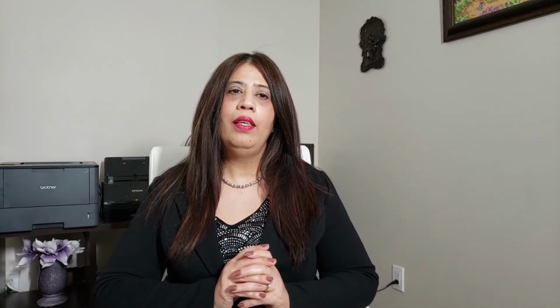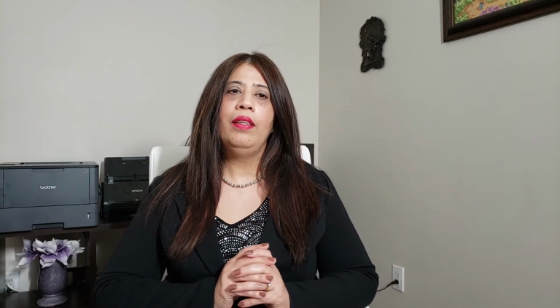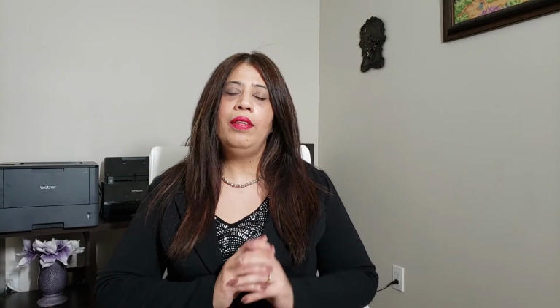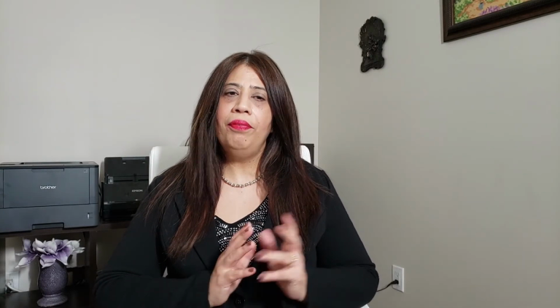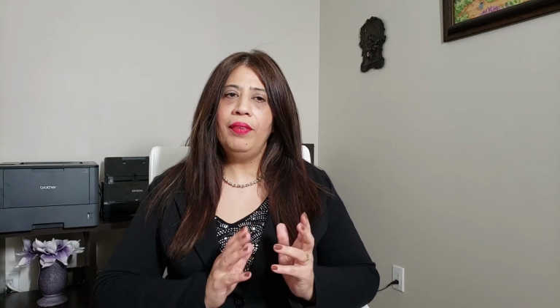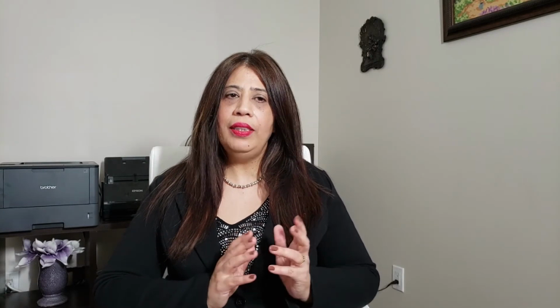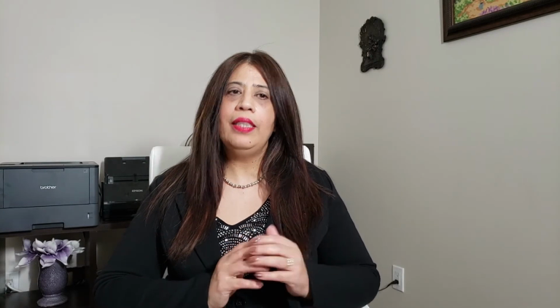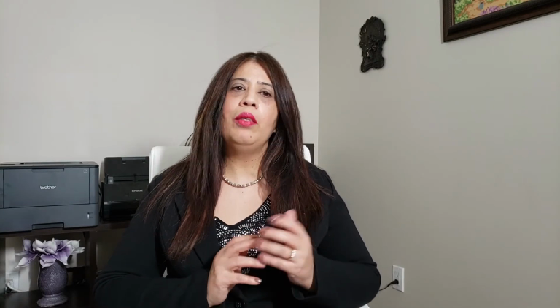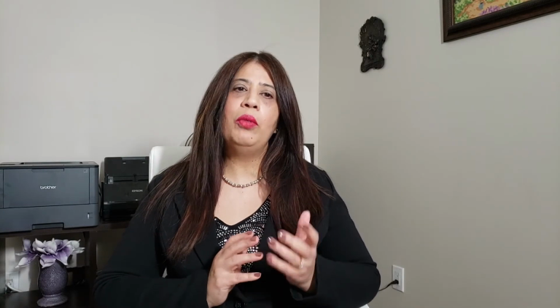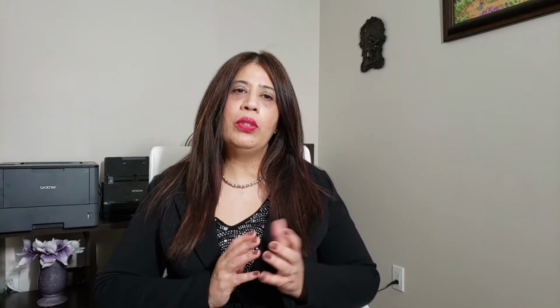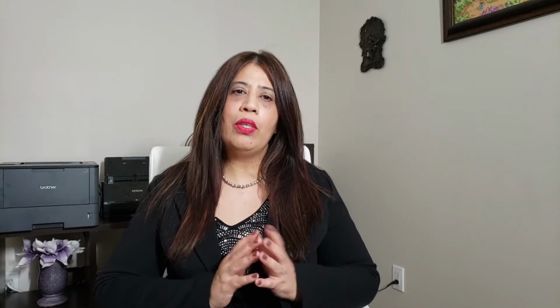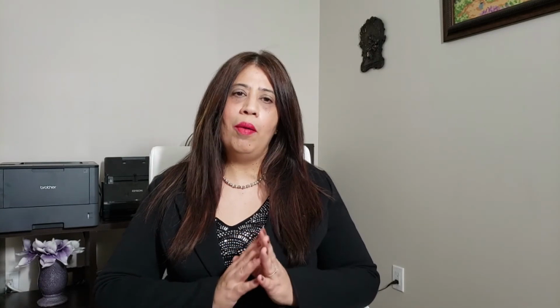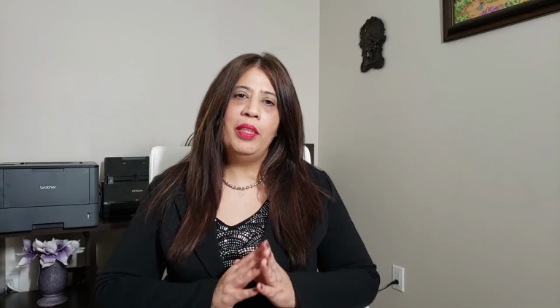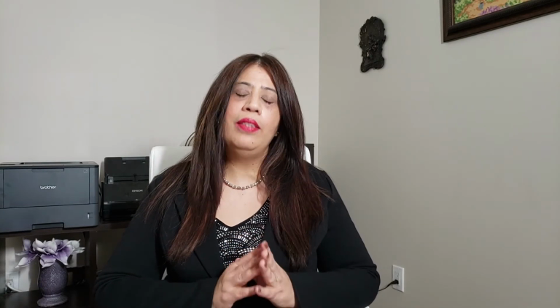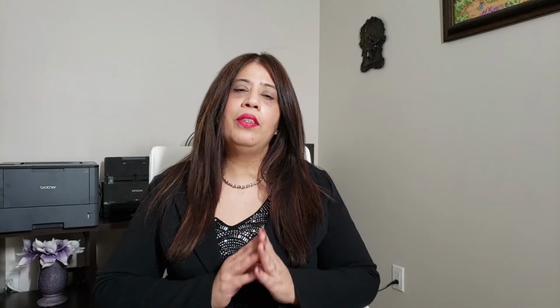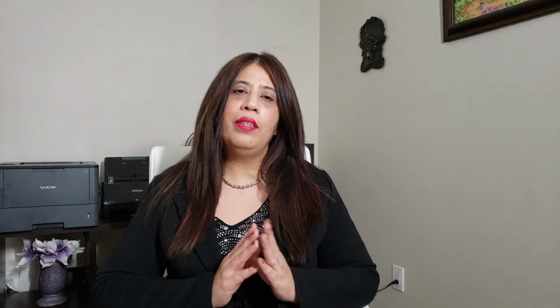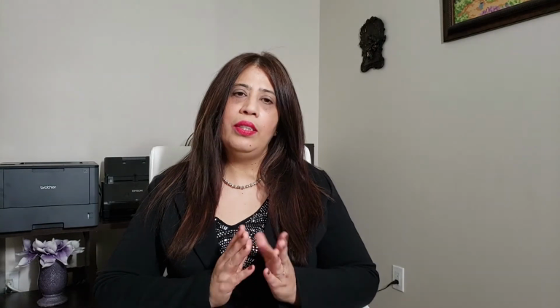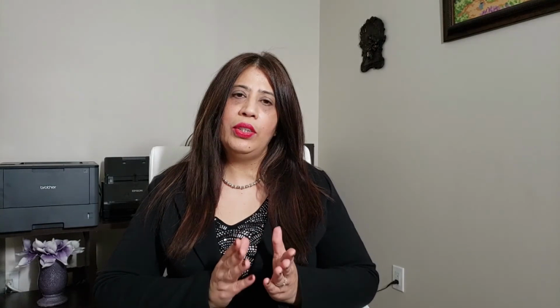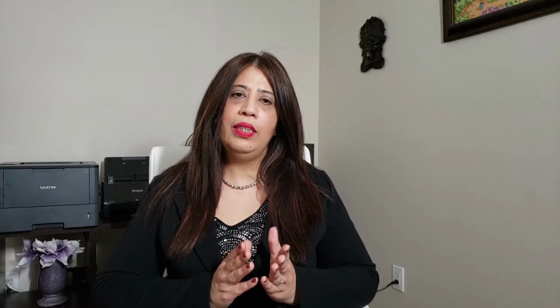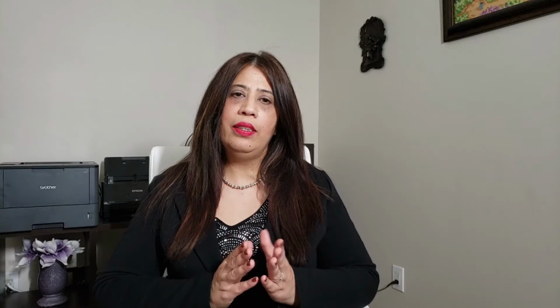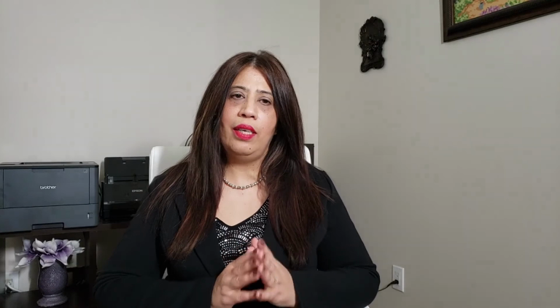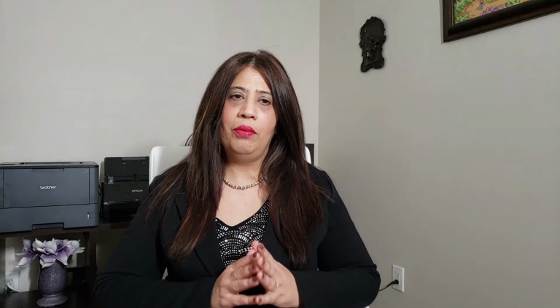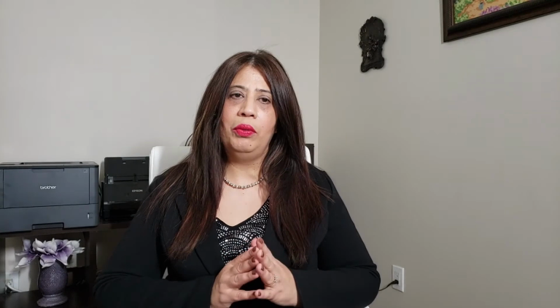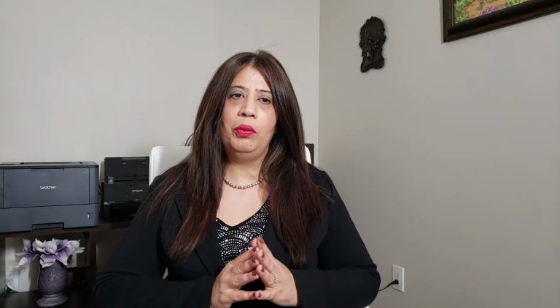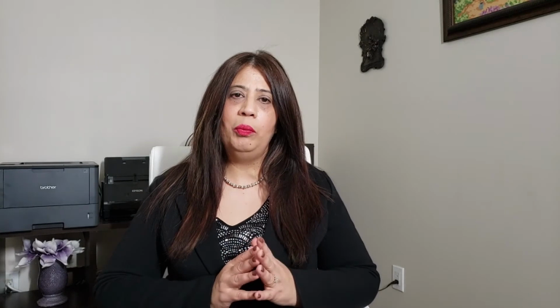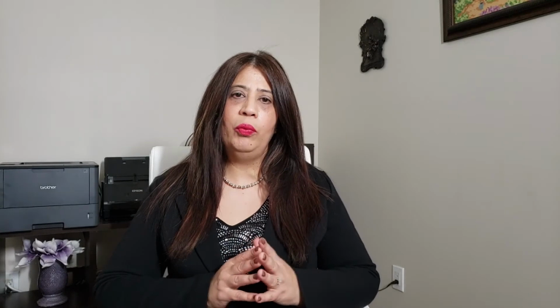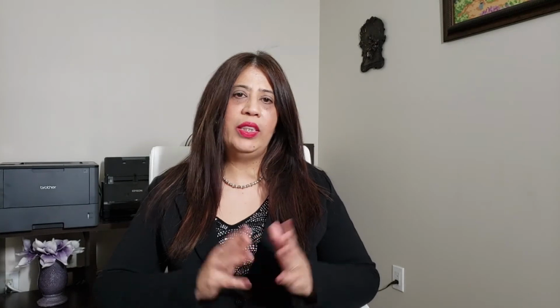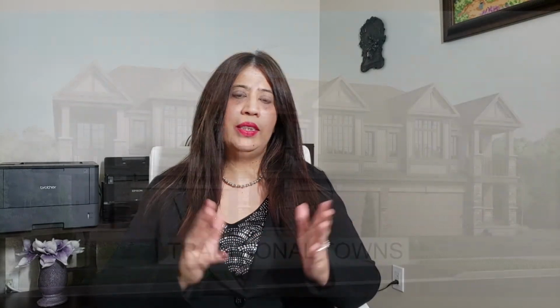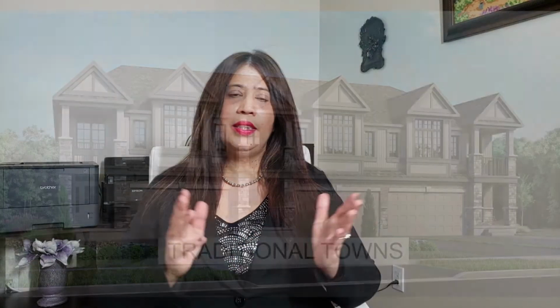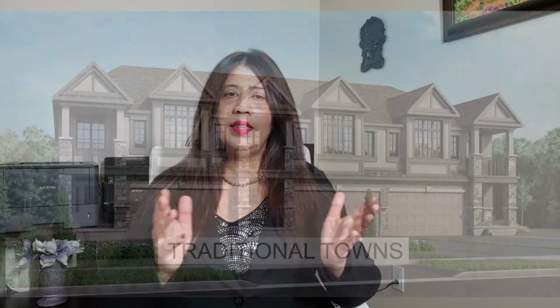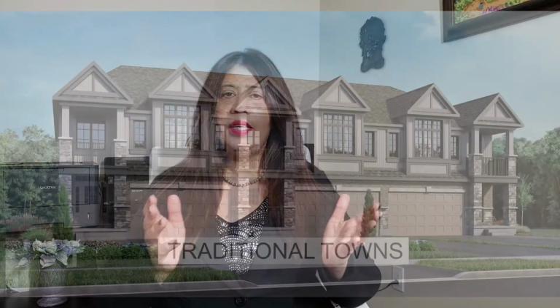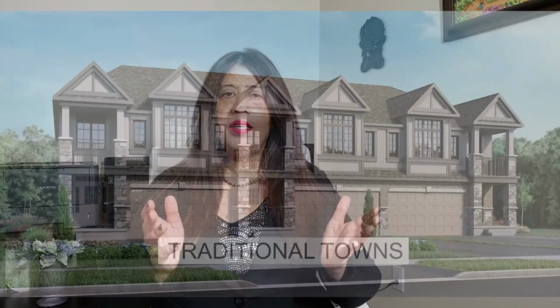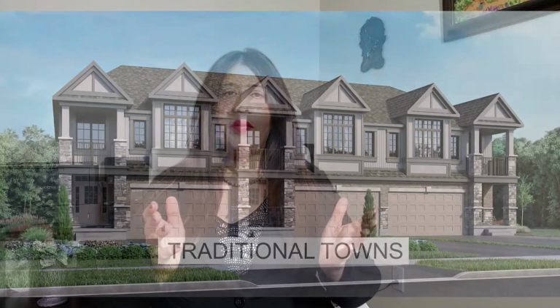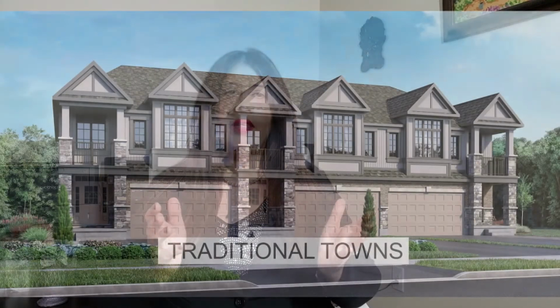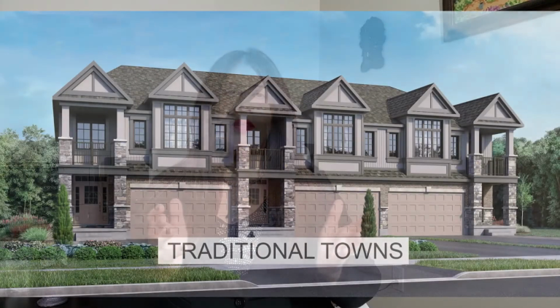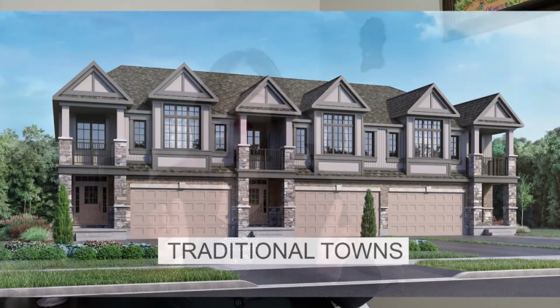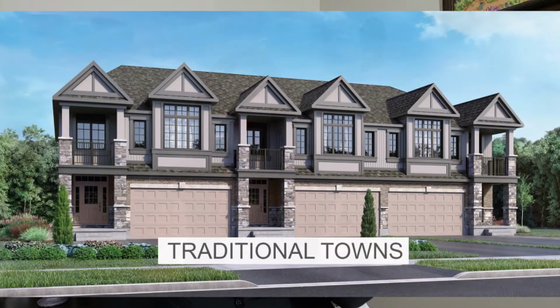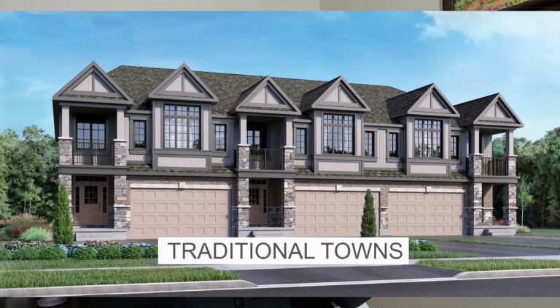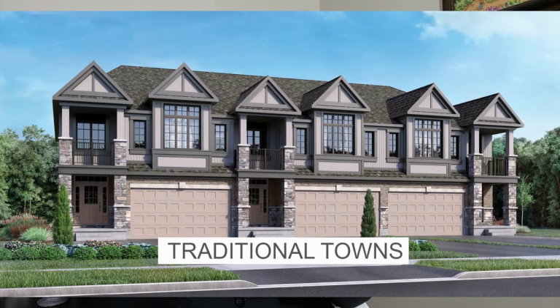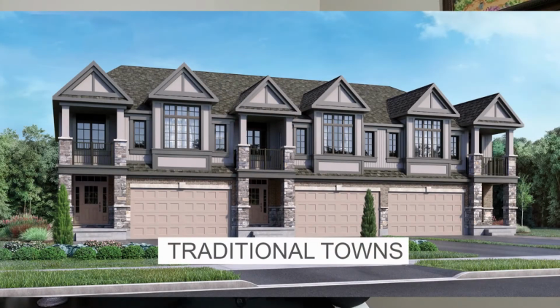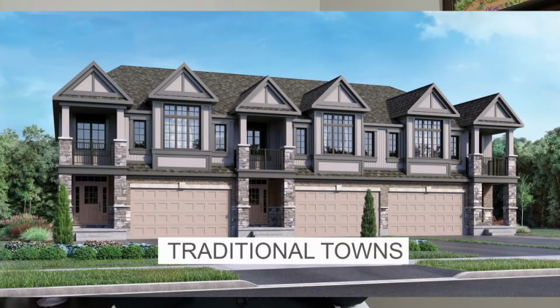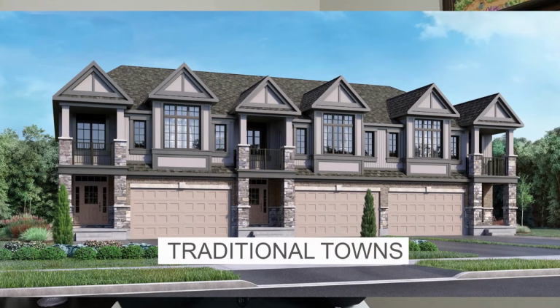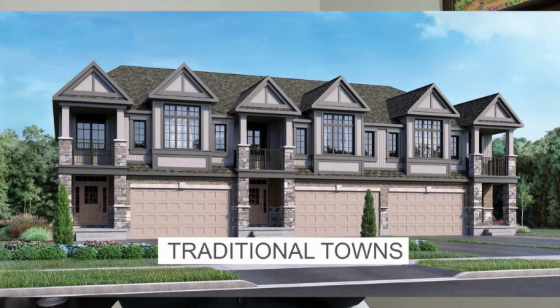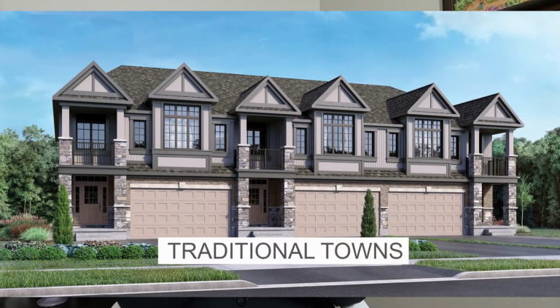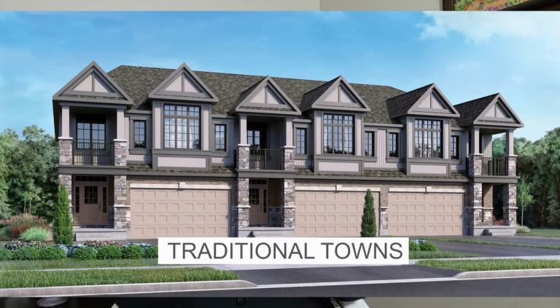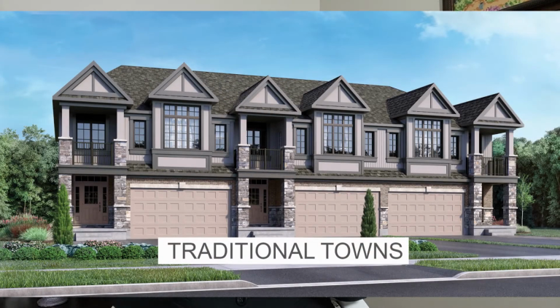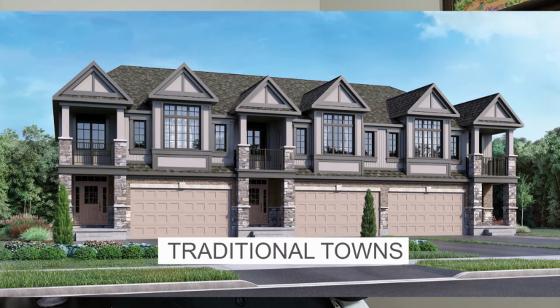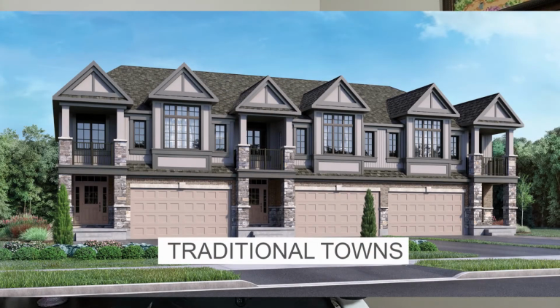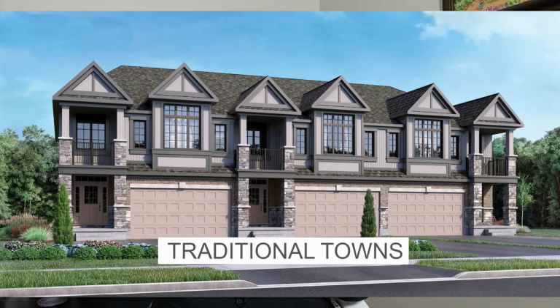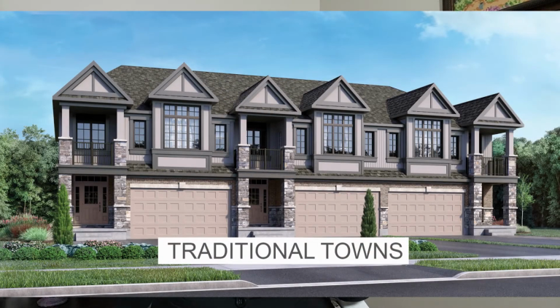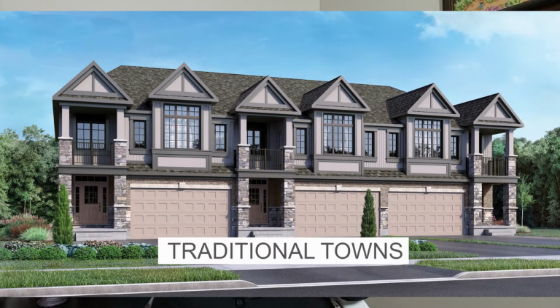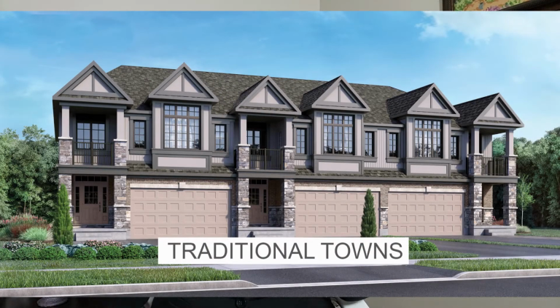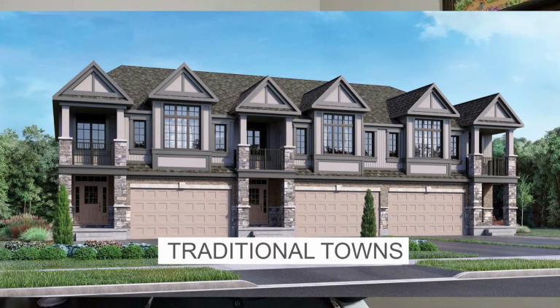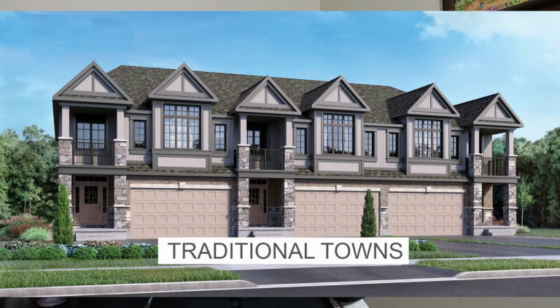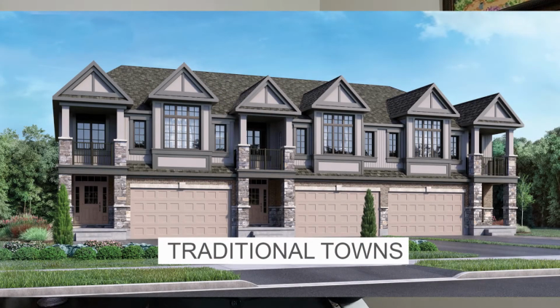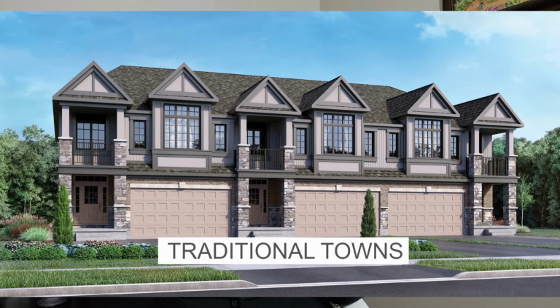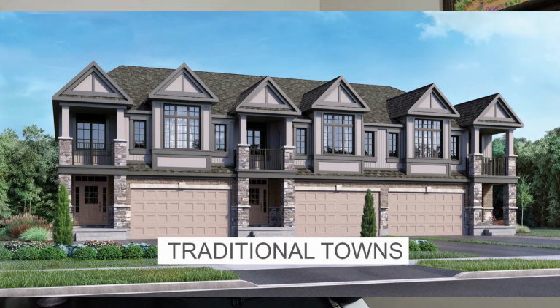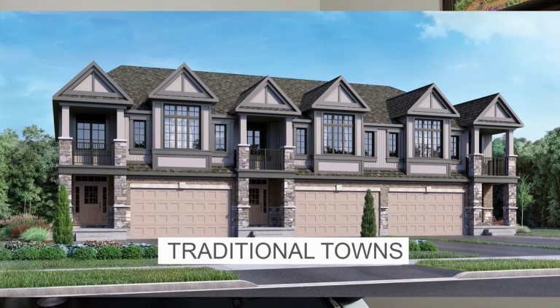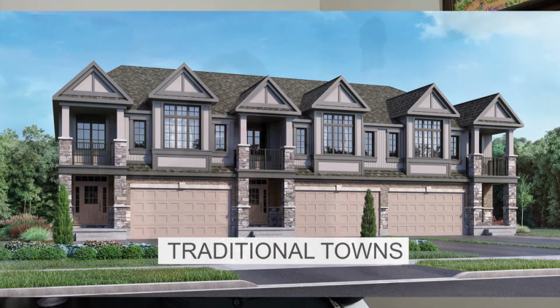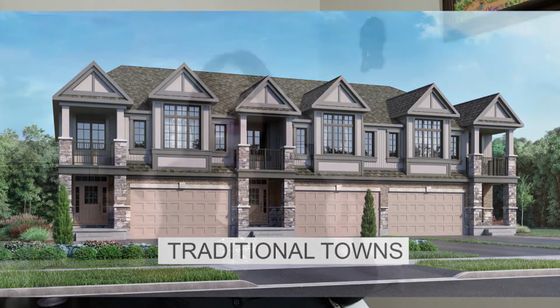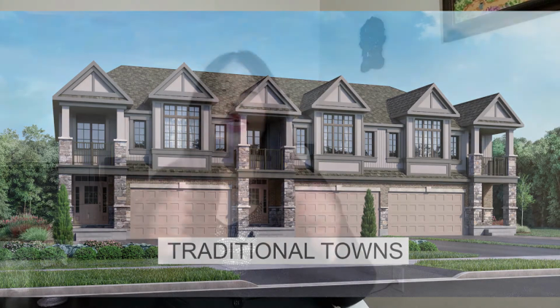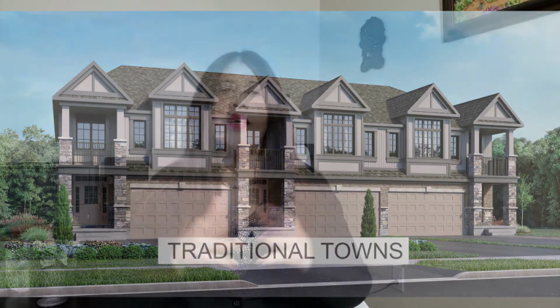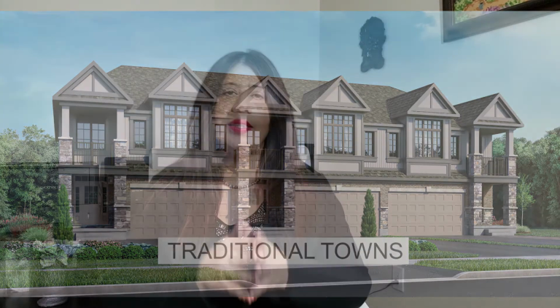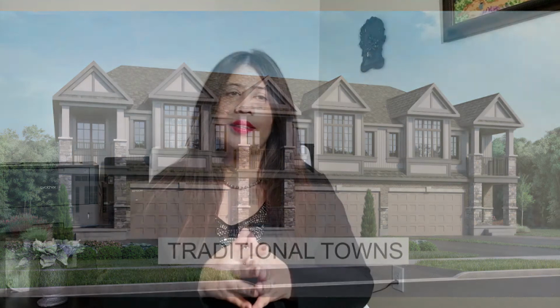The first and most common is the traditional townhome, which is just like a regular home except you are sharing walls with other neighbors on both sides.